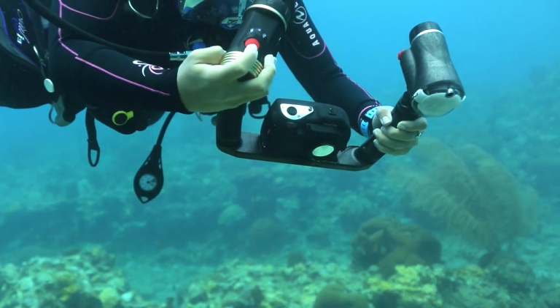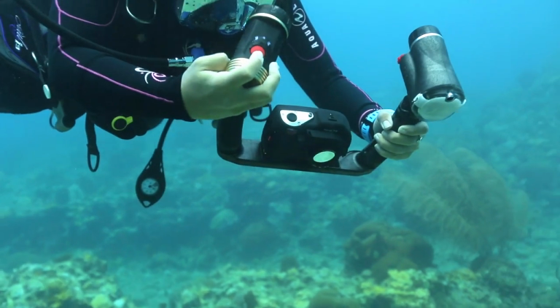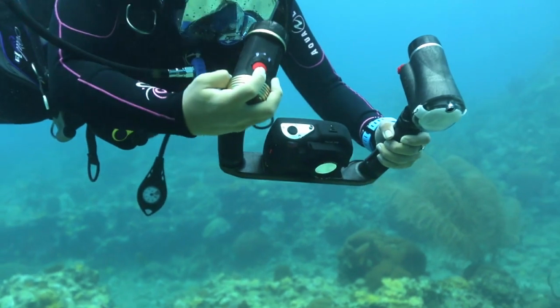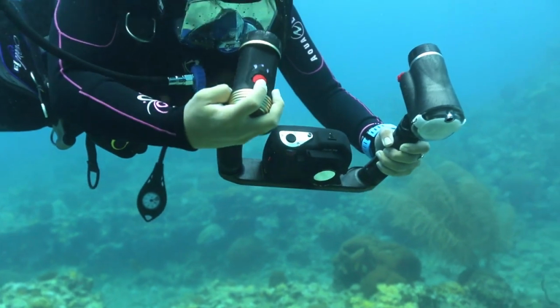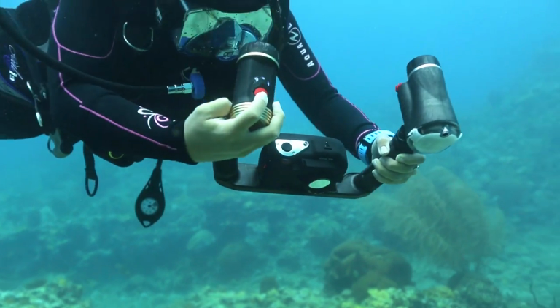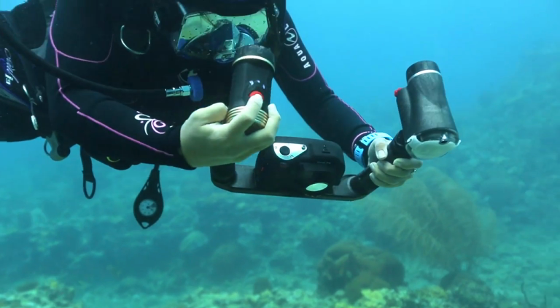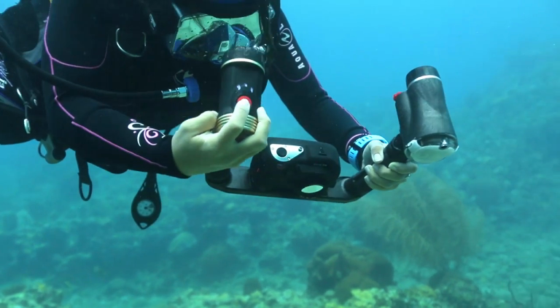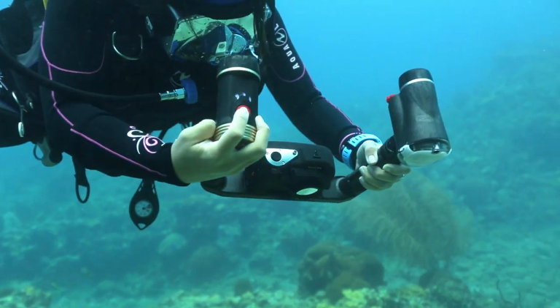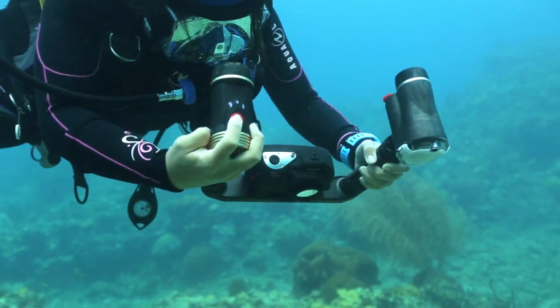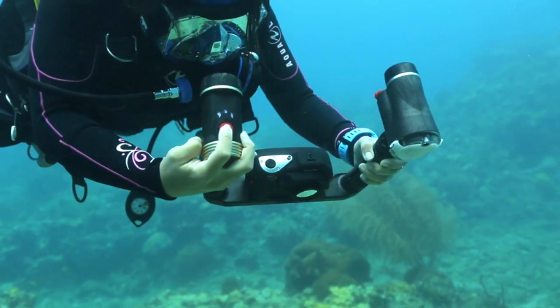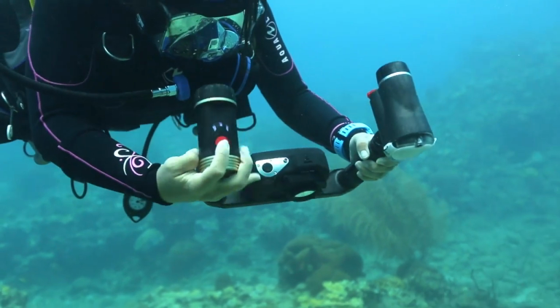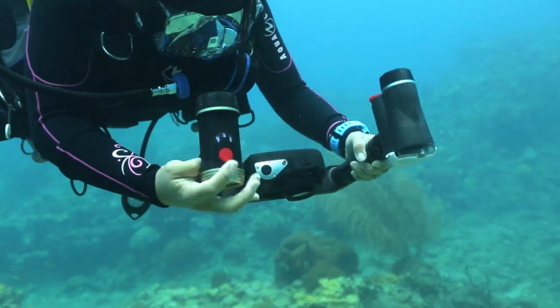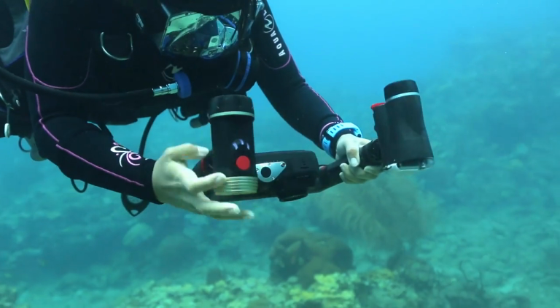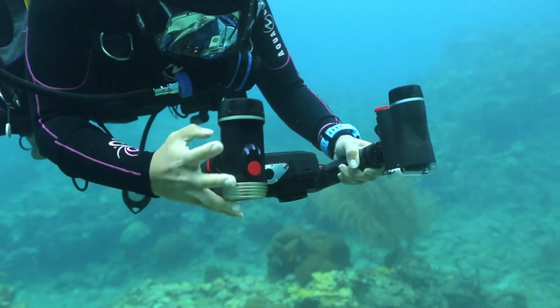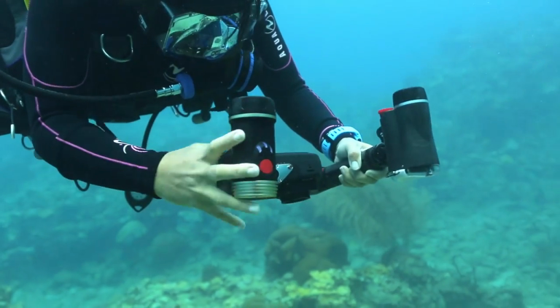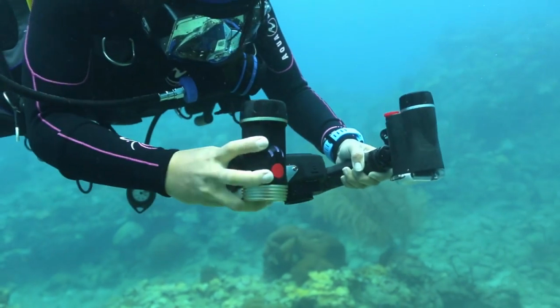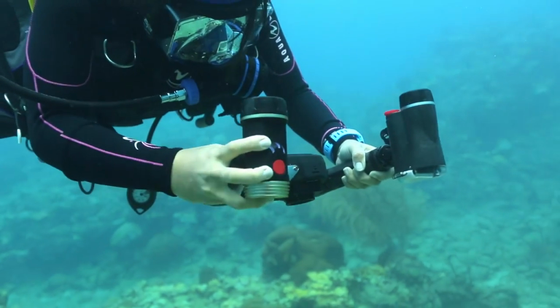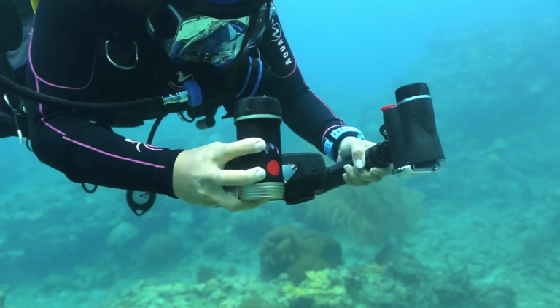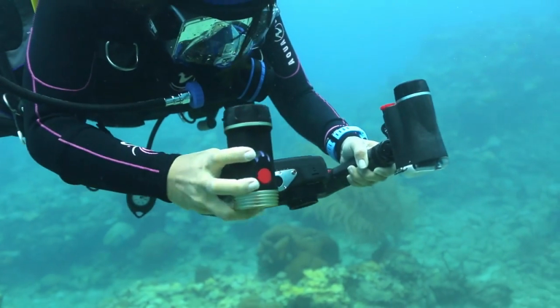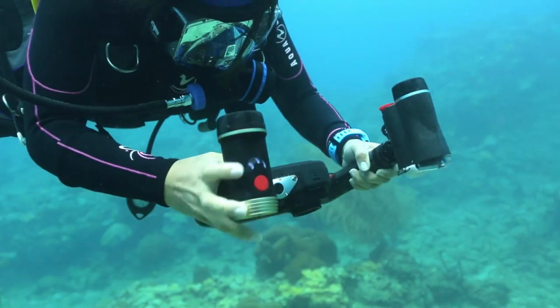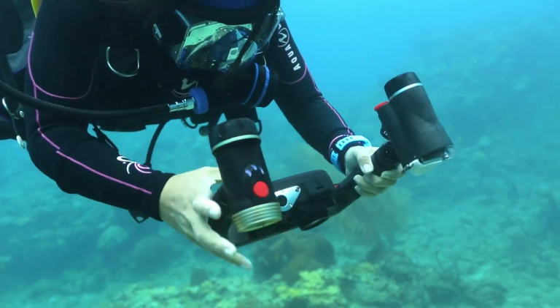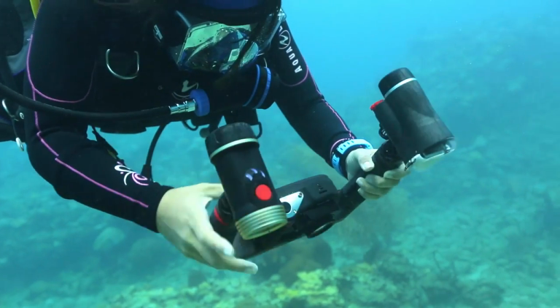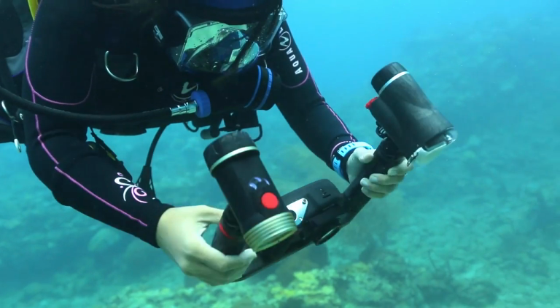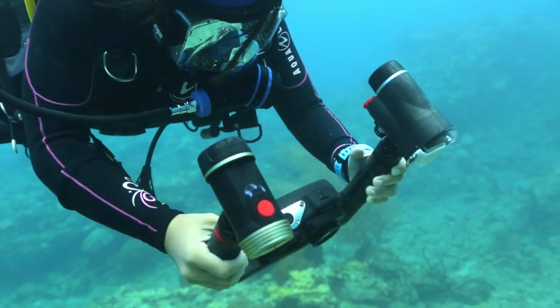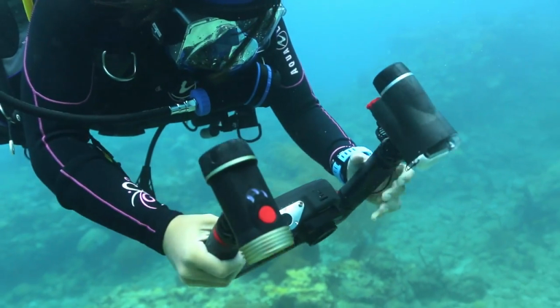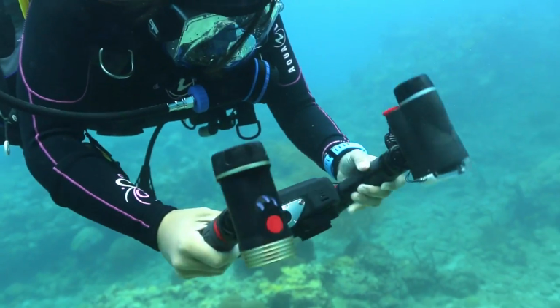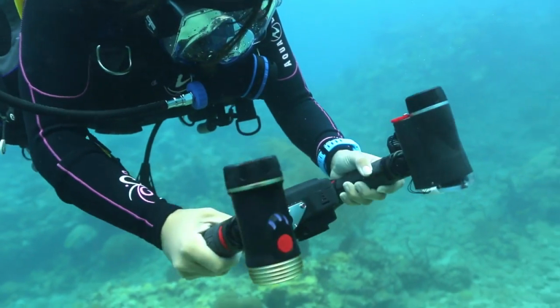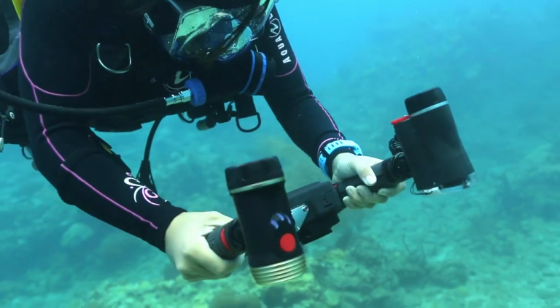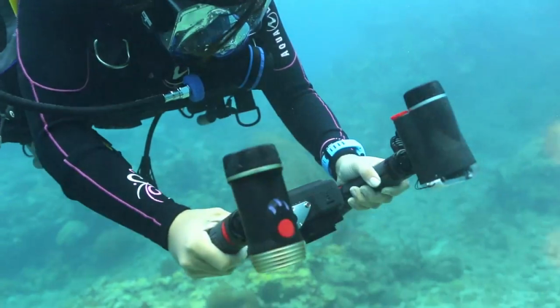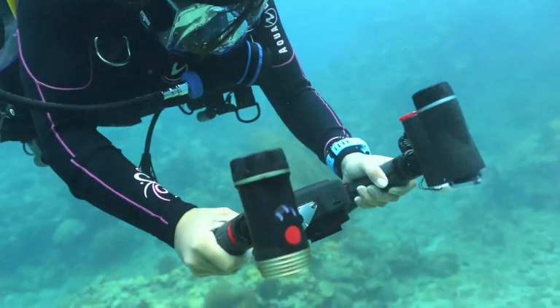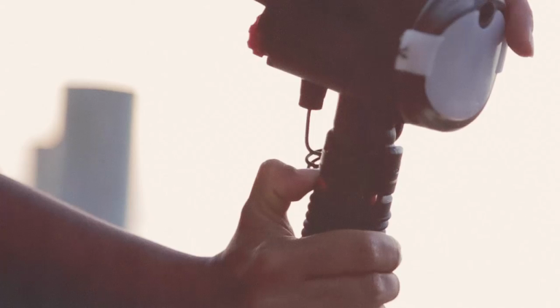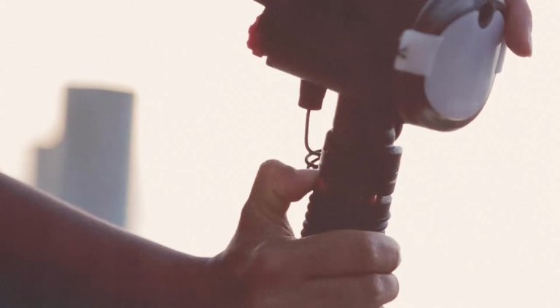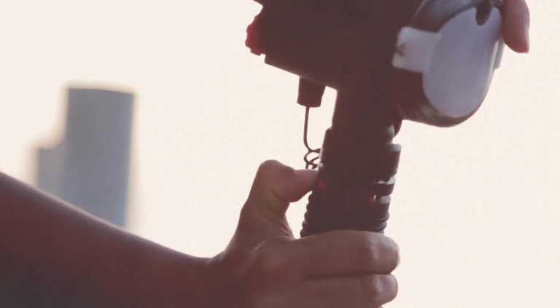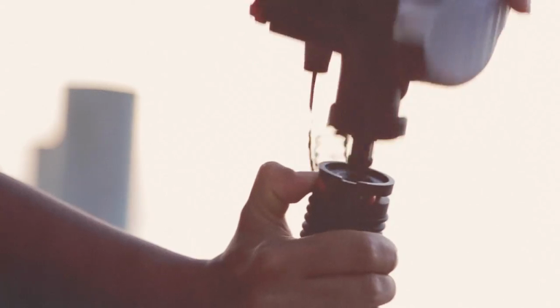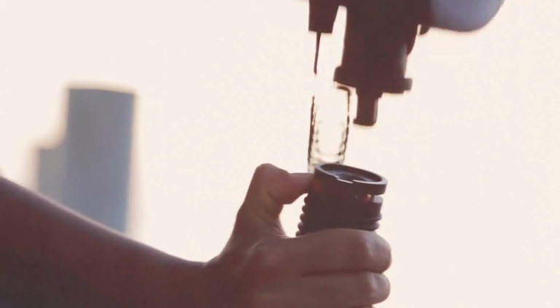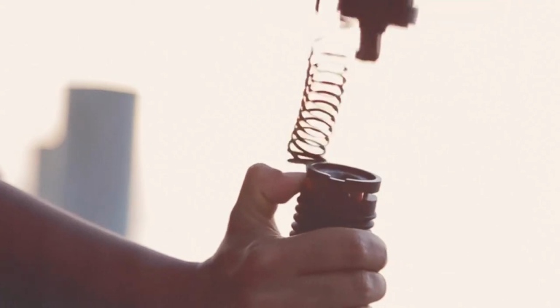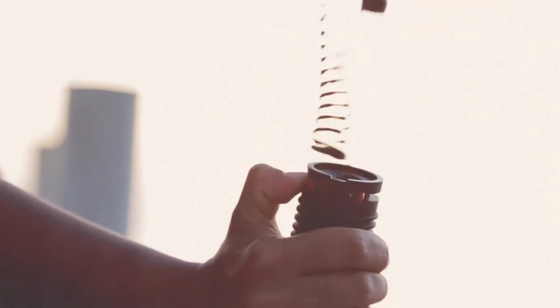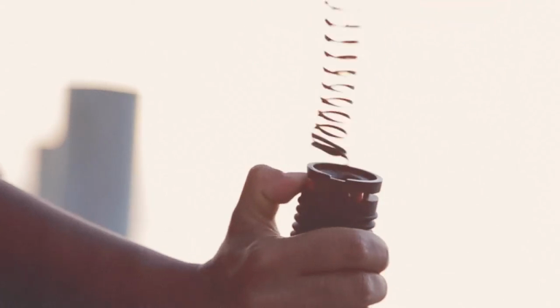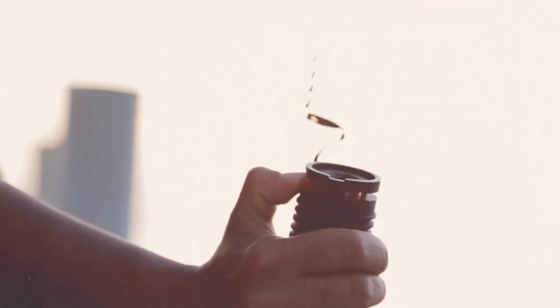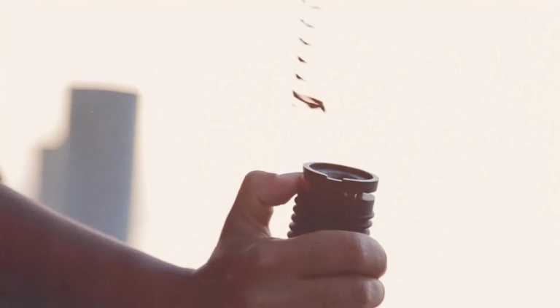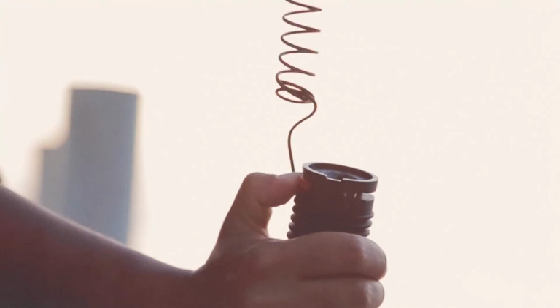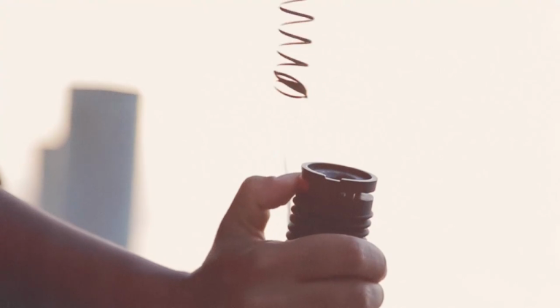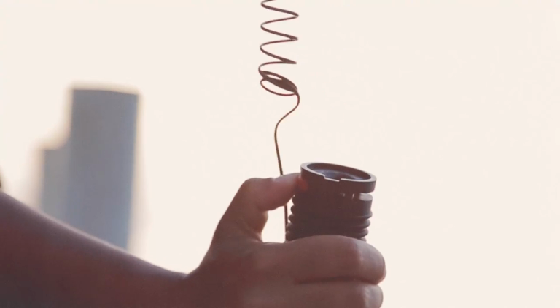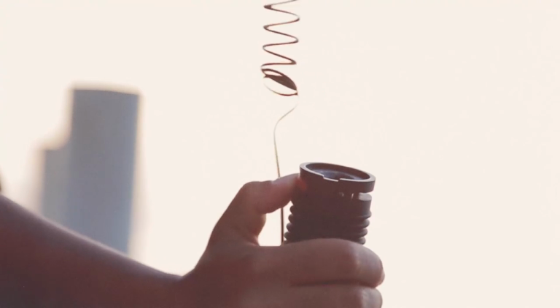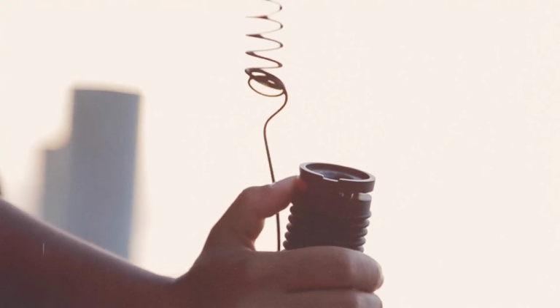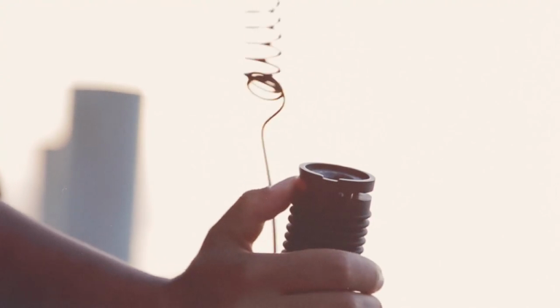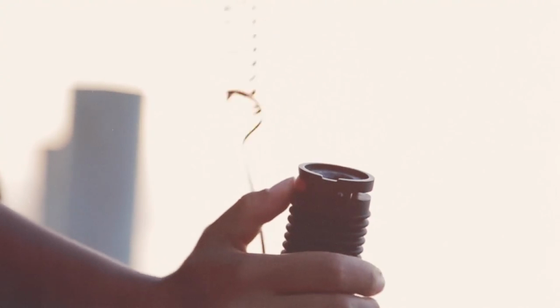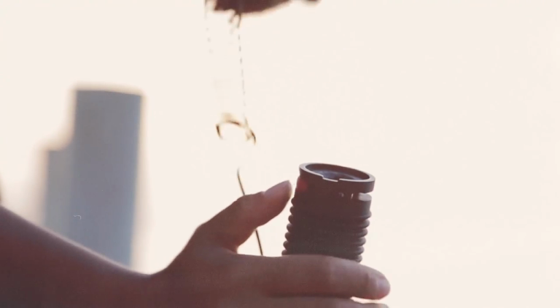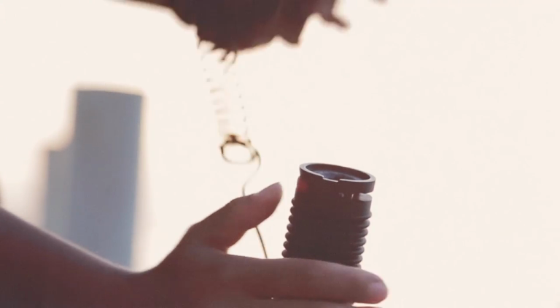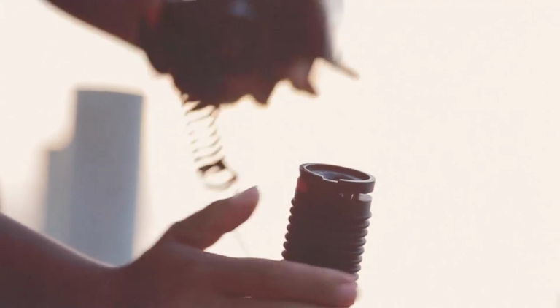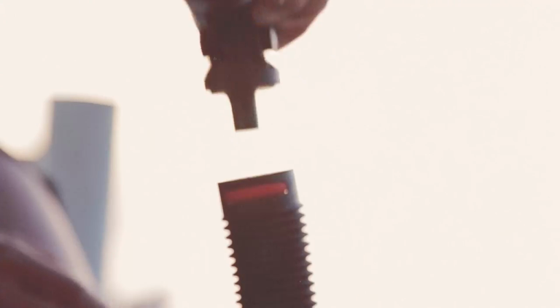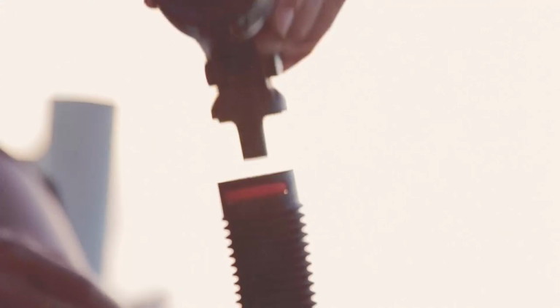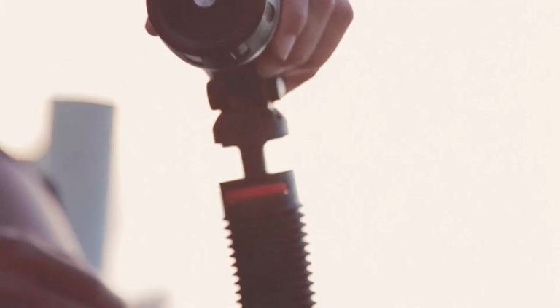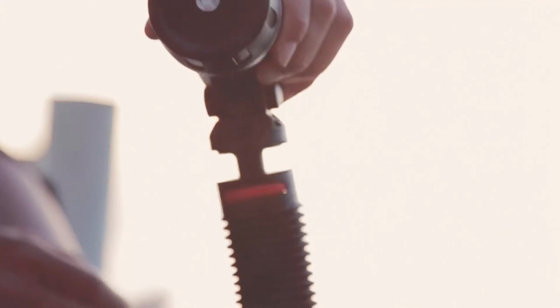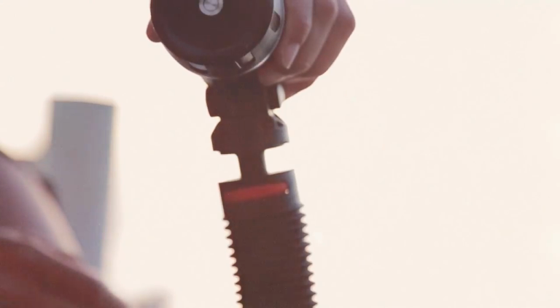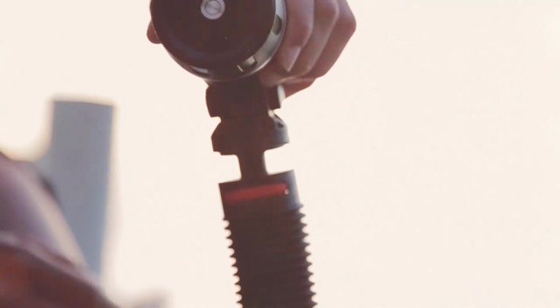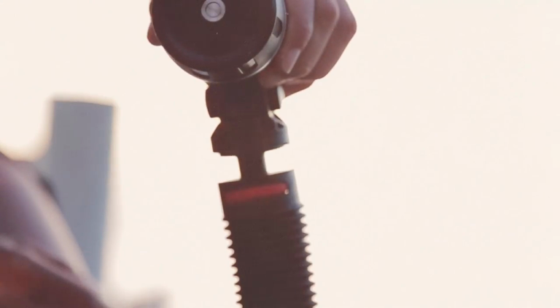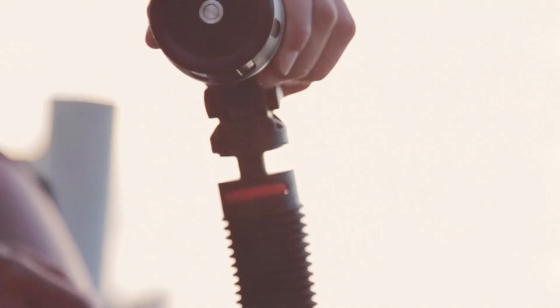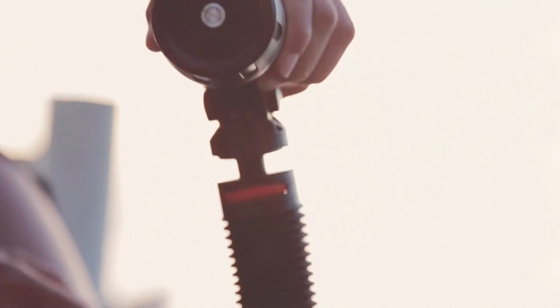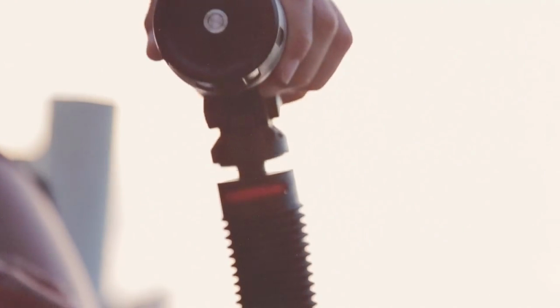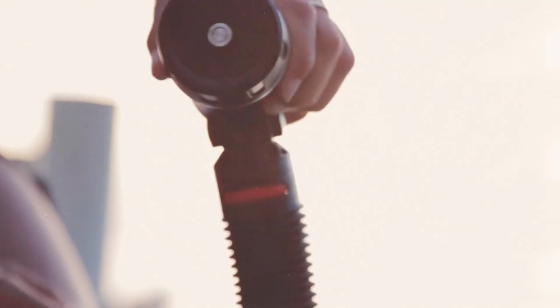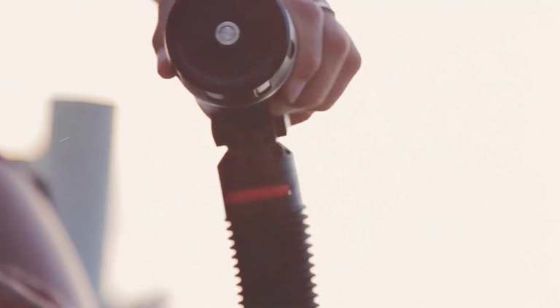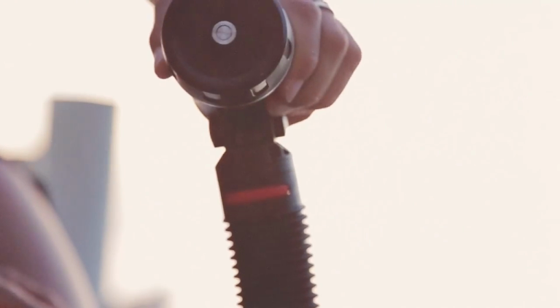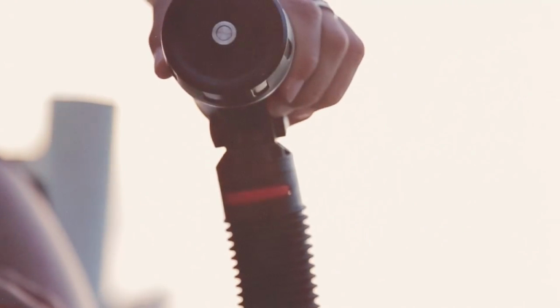The FlexConnect mounting system makes it unbelievably easy to expand your underwater camera with lighting, trays, grips, flex arms, and other accessories instantly by clicking them into place.